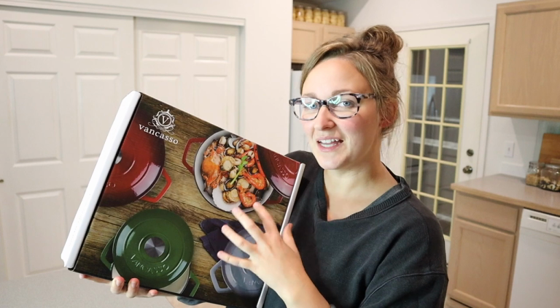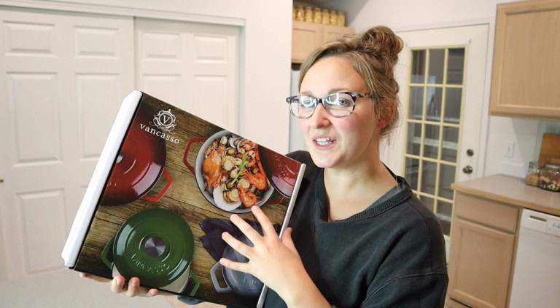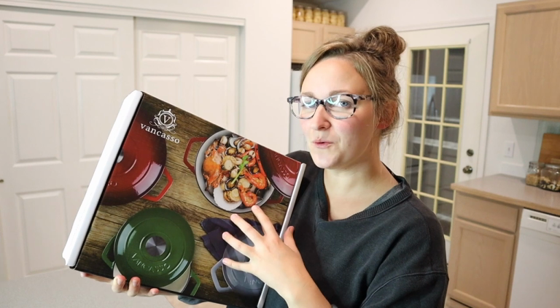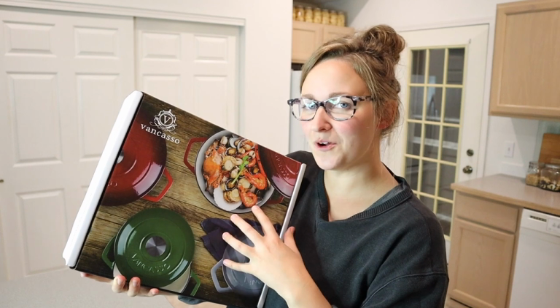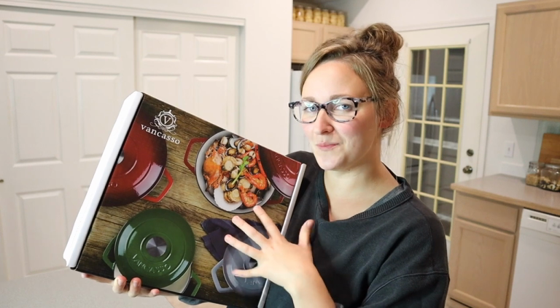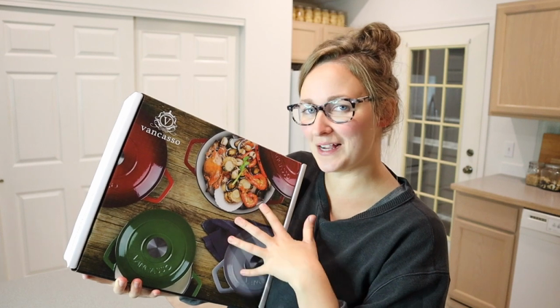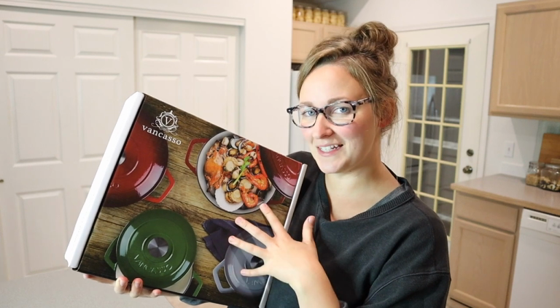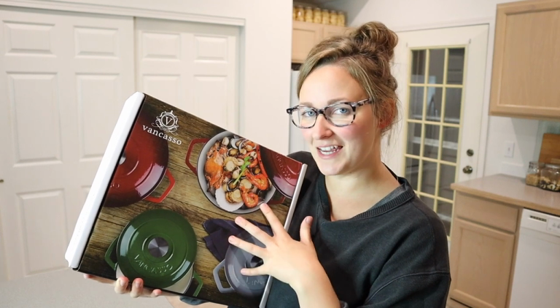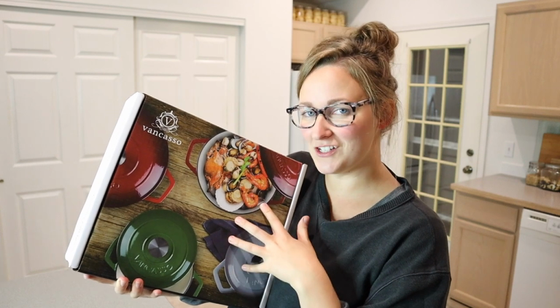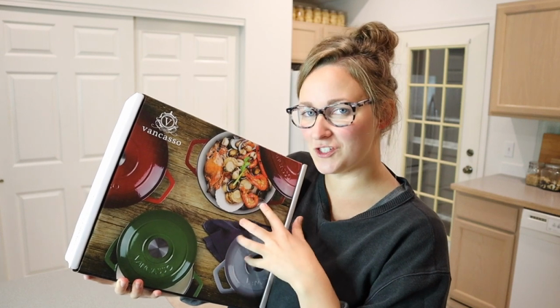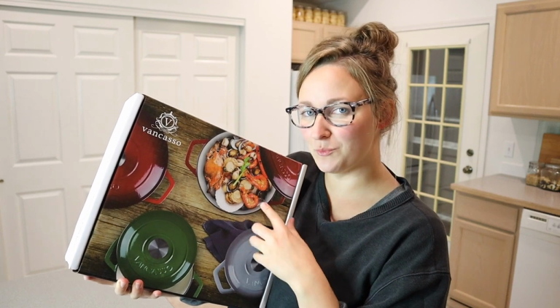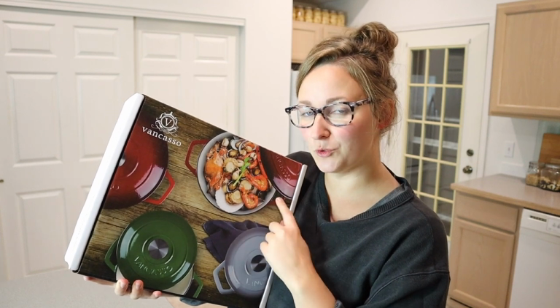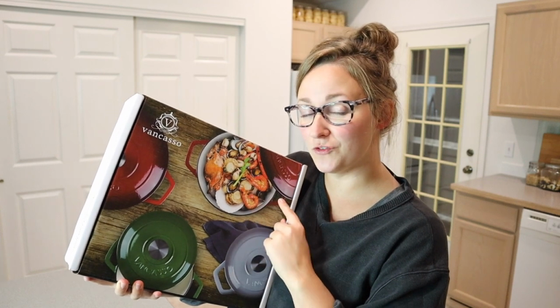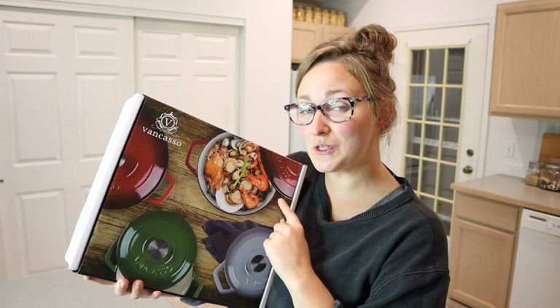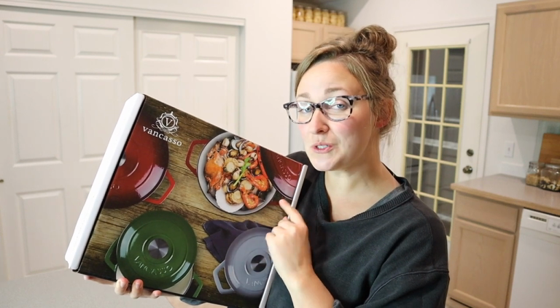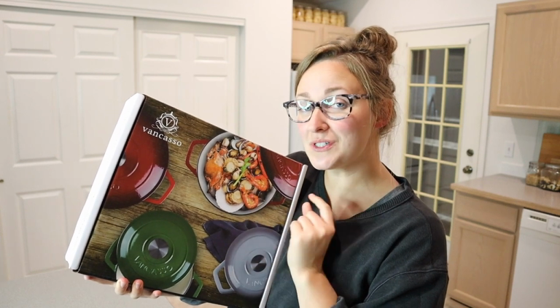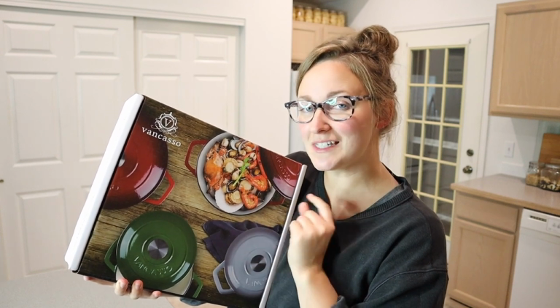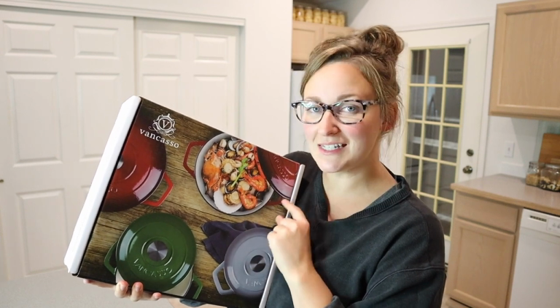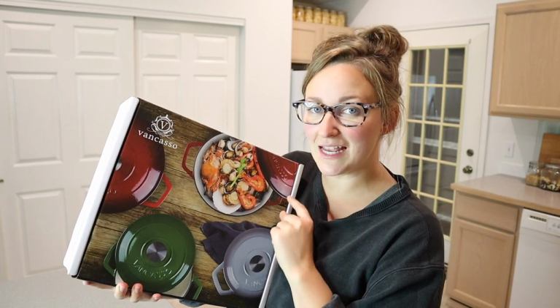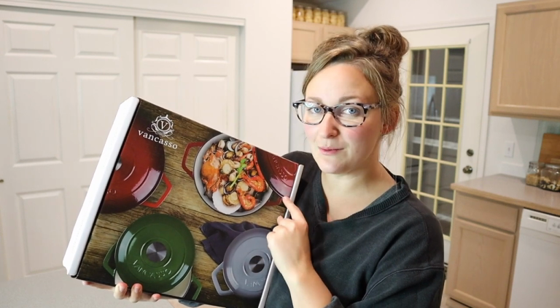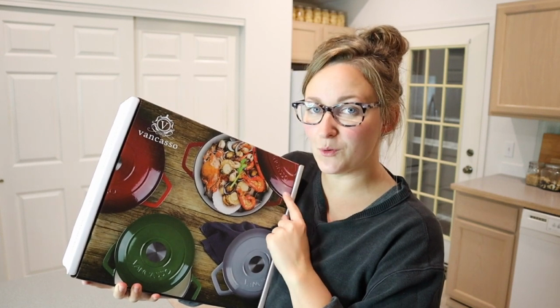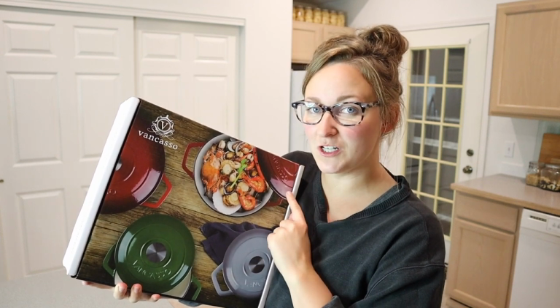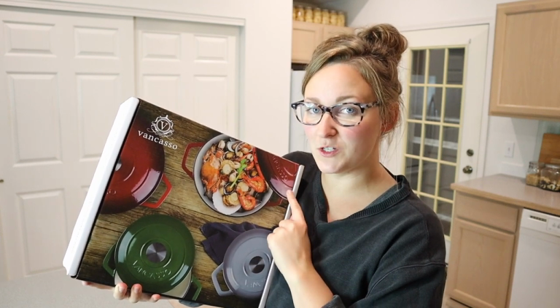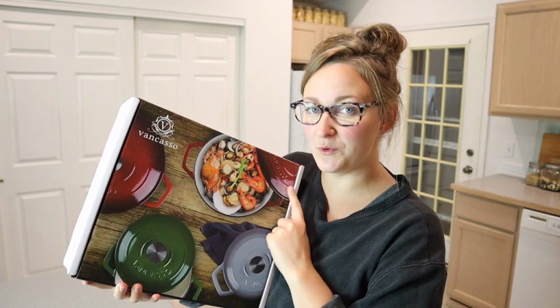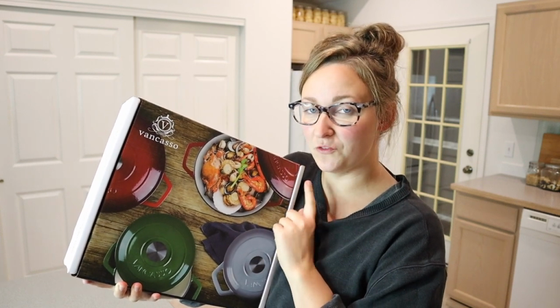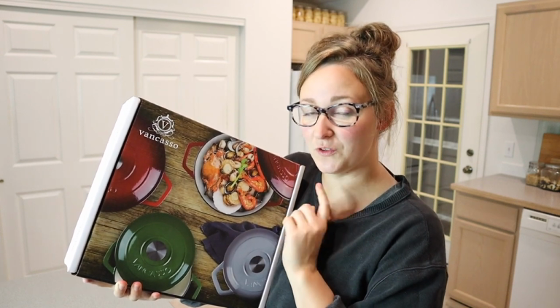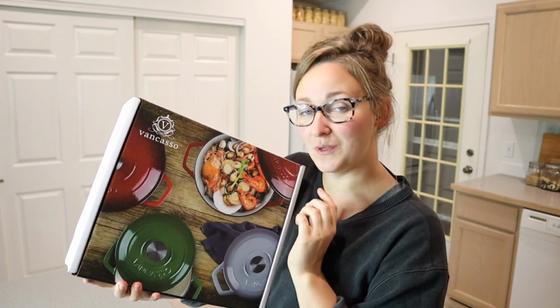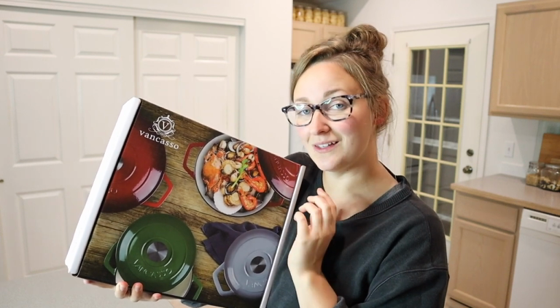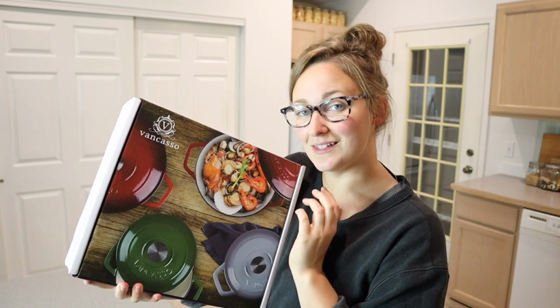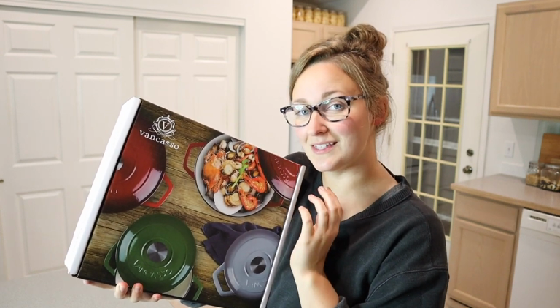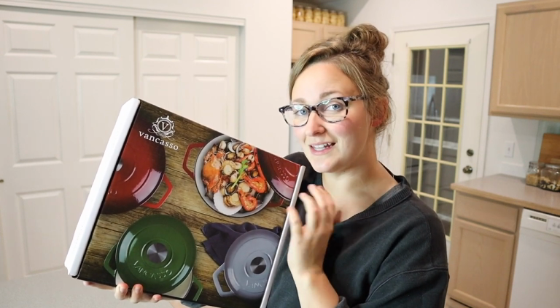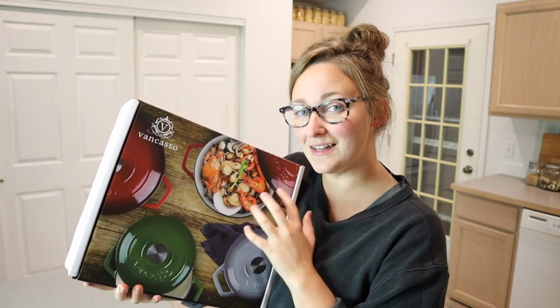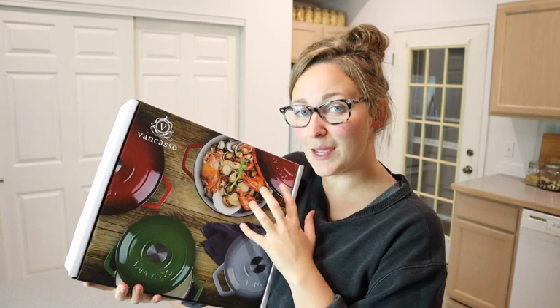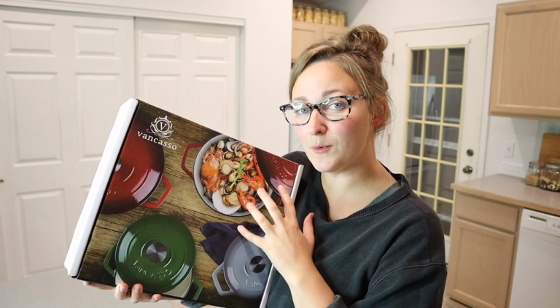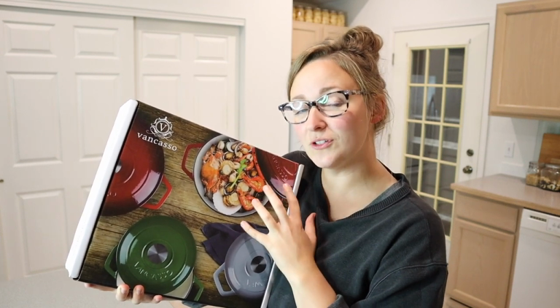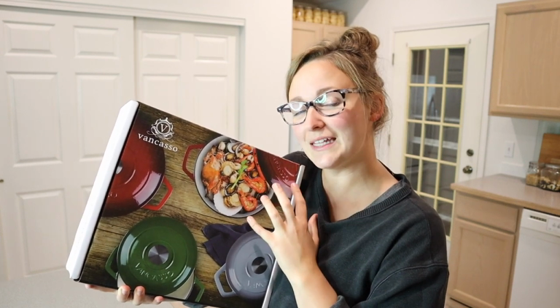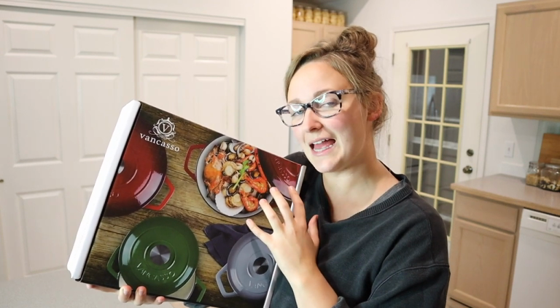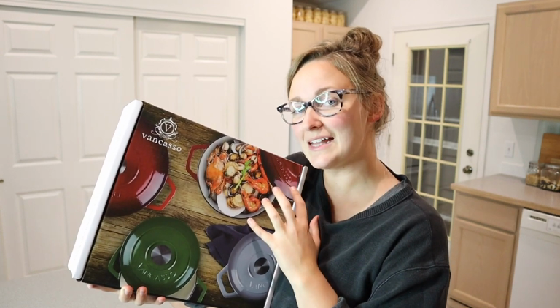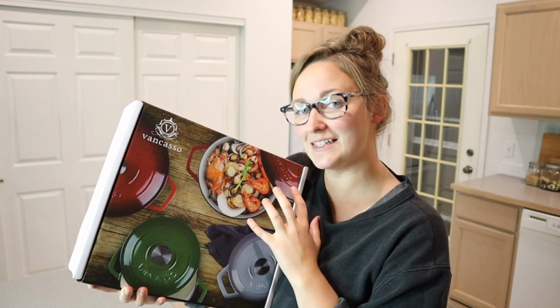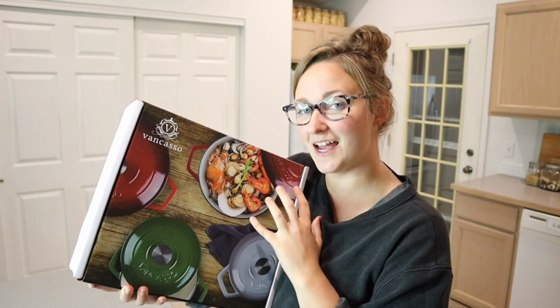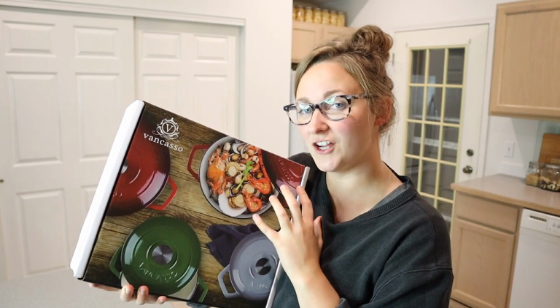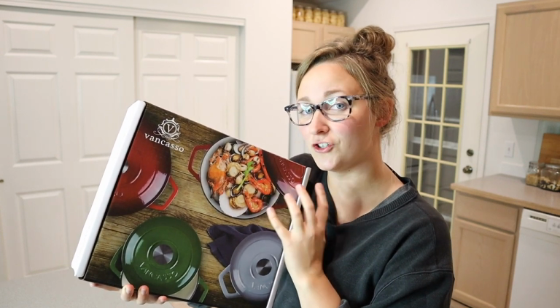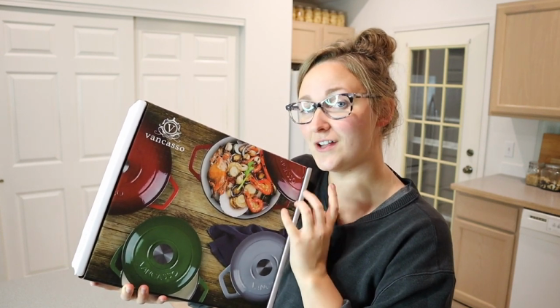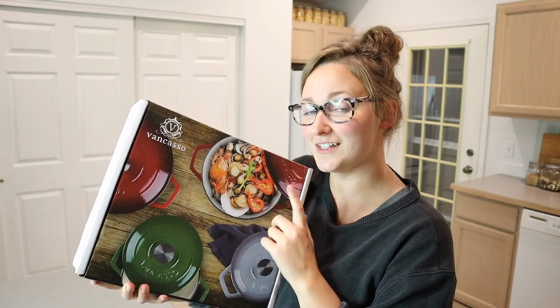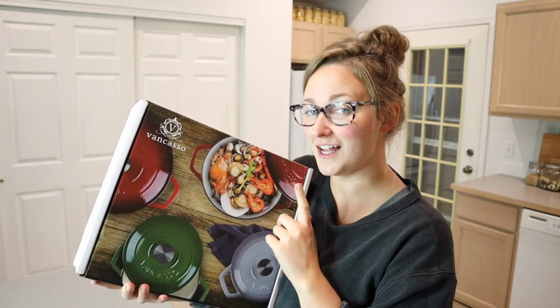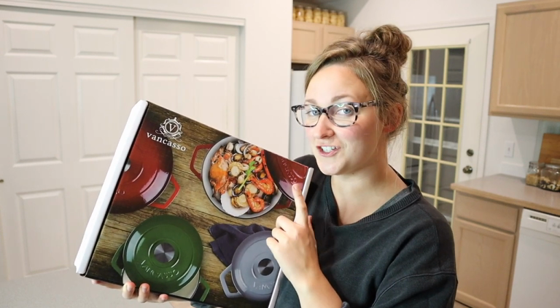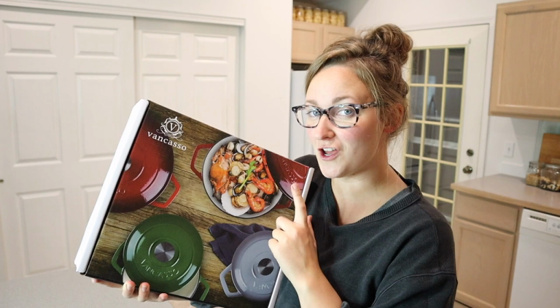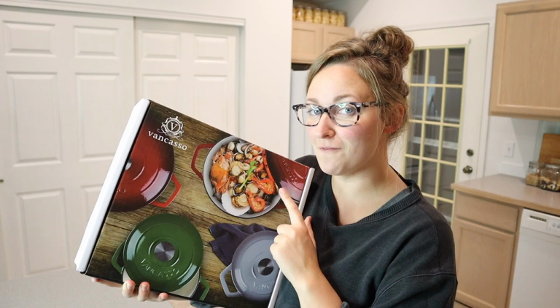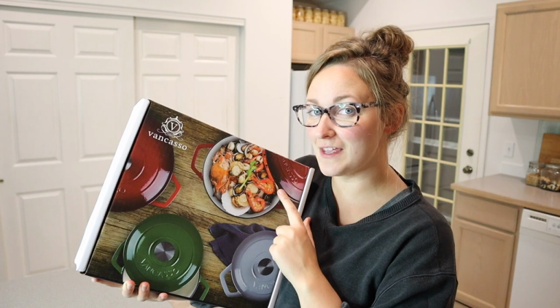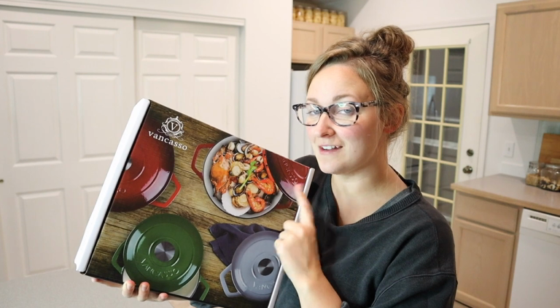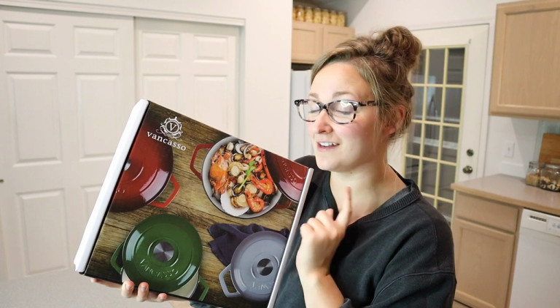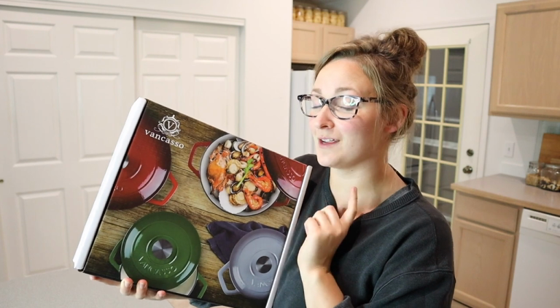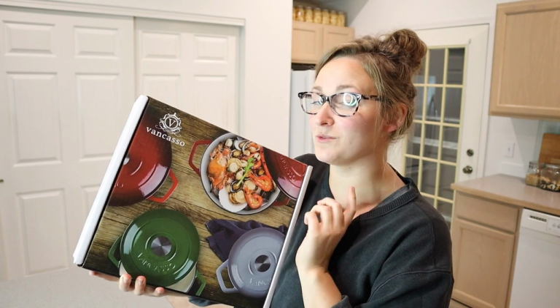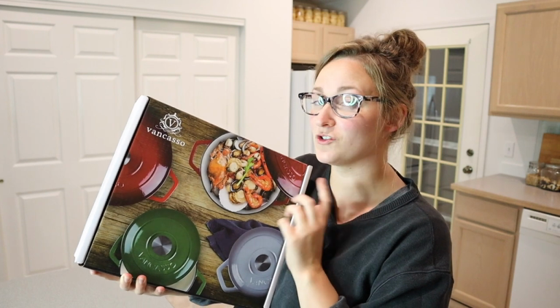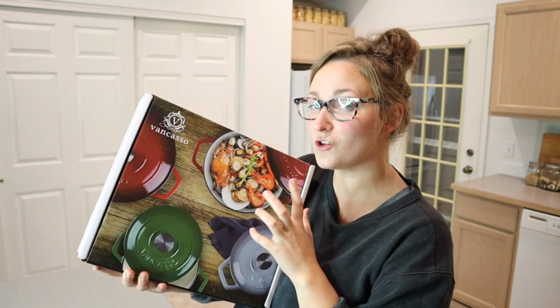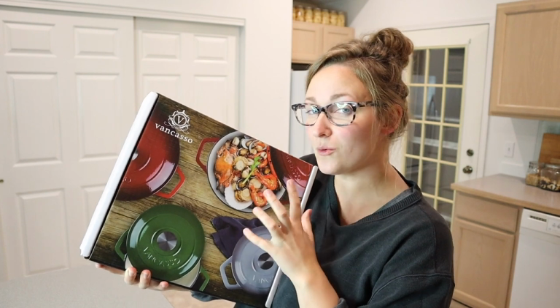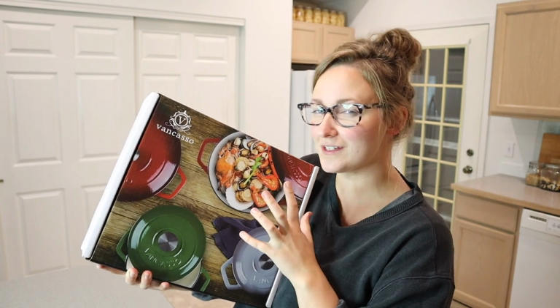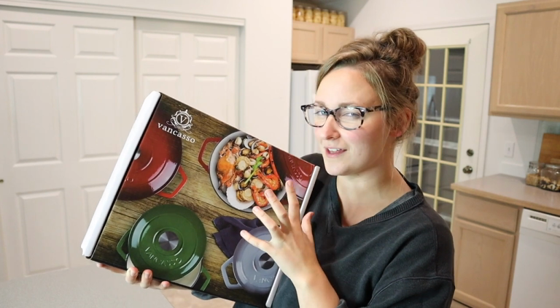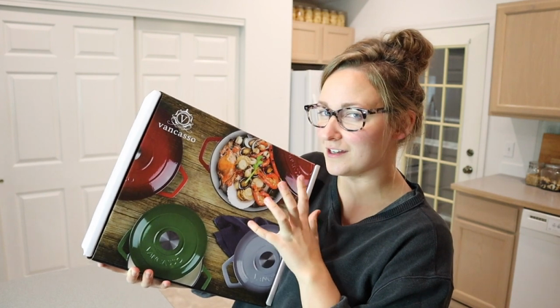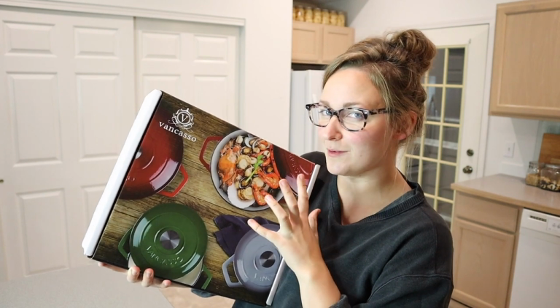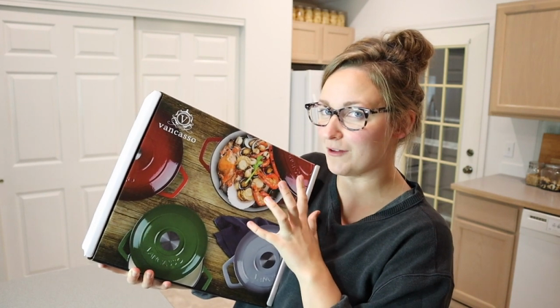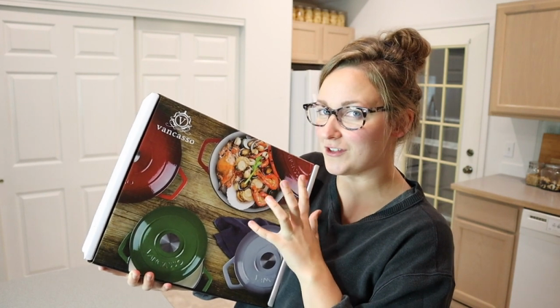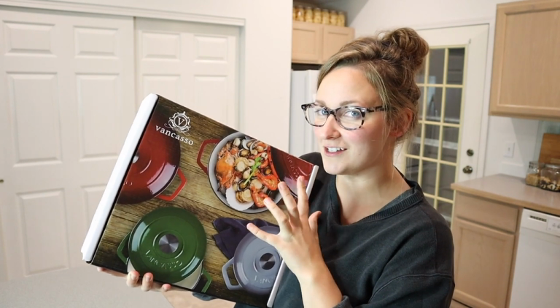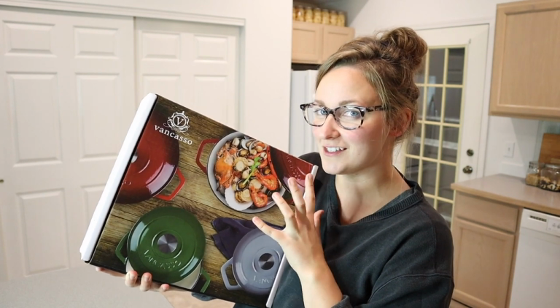Hello, welcome back to KG Simple Reviews. Today I'm going to be reviewing this enameled cast iron Dutch oven and I'm so excited about this.